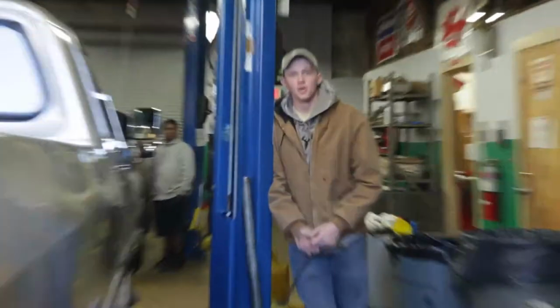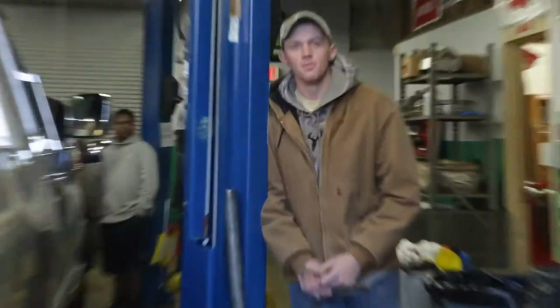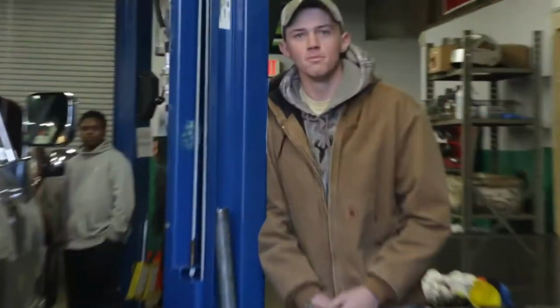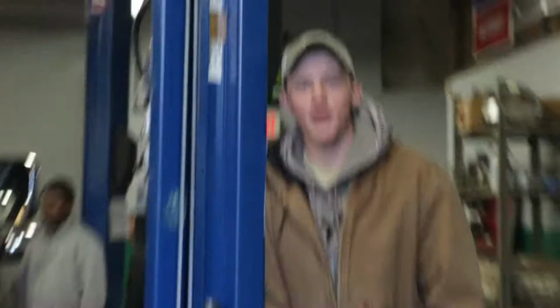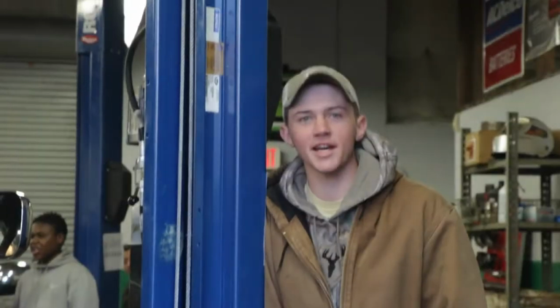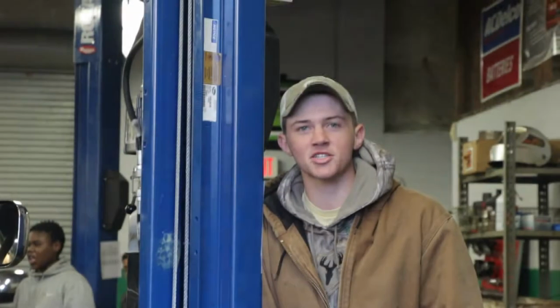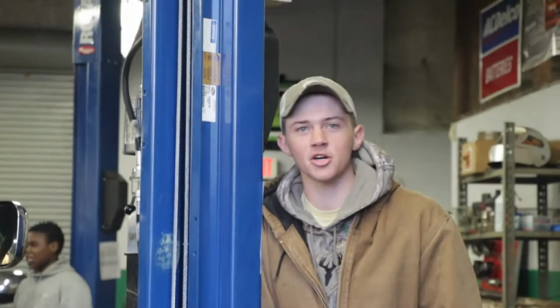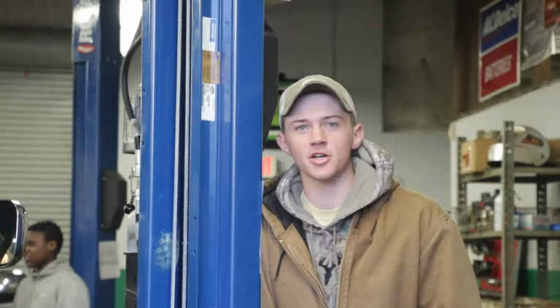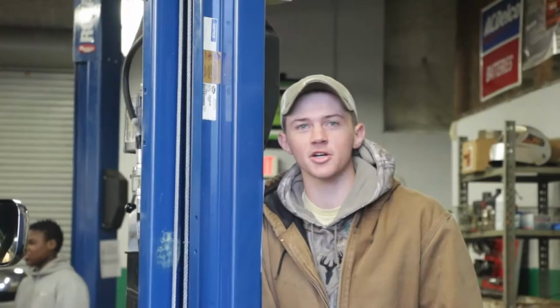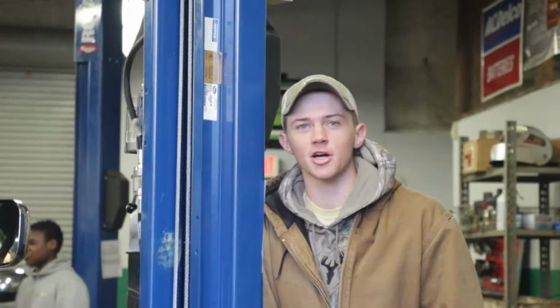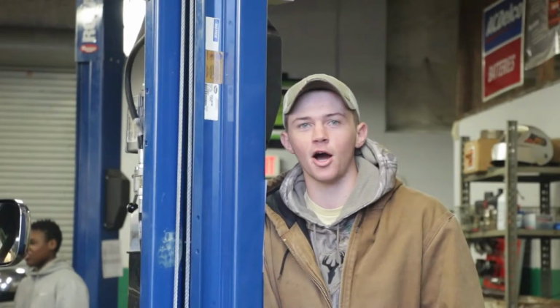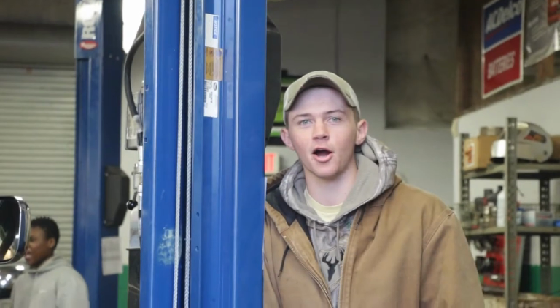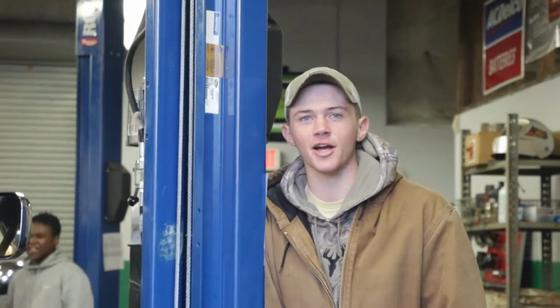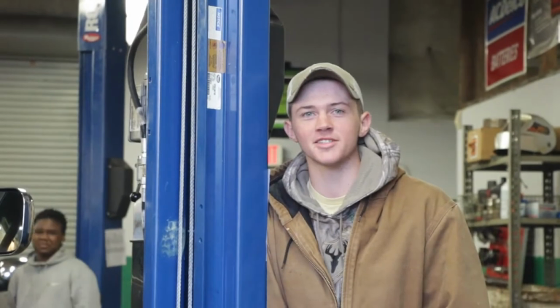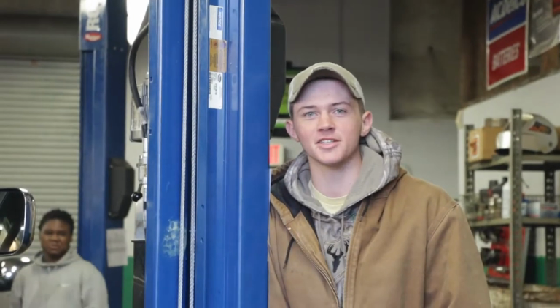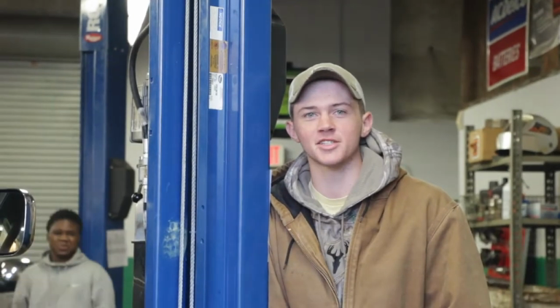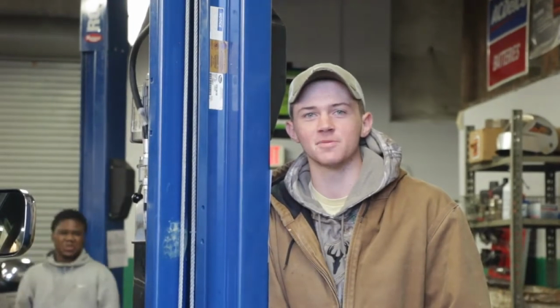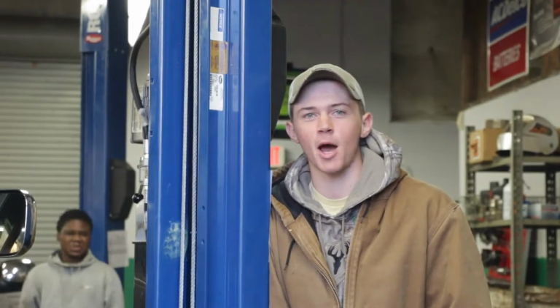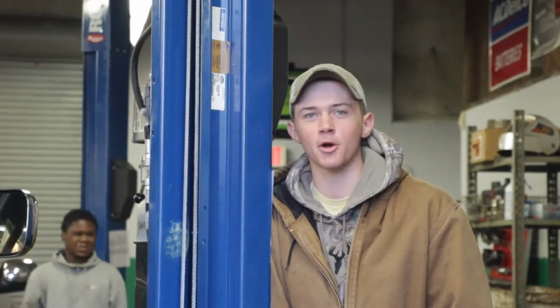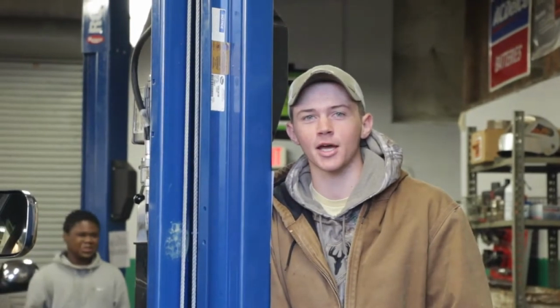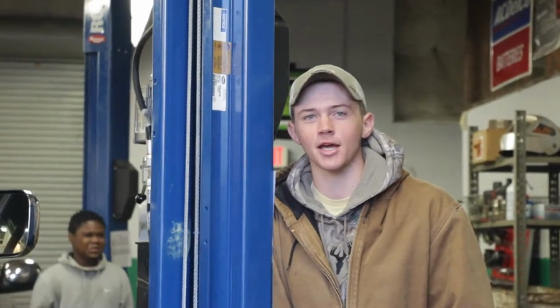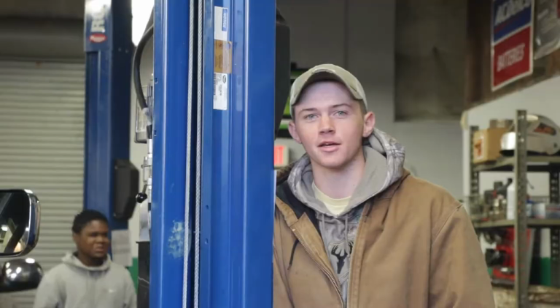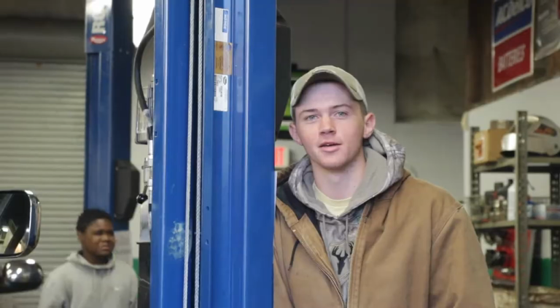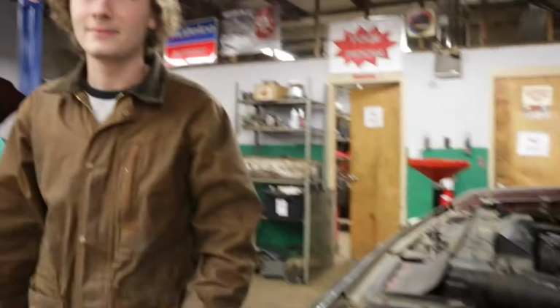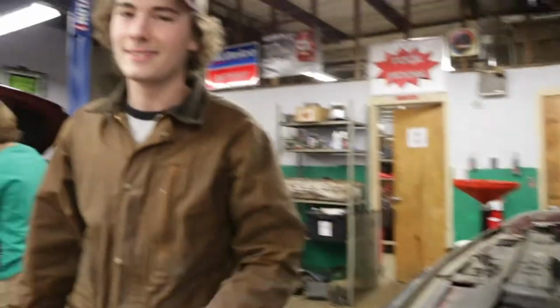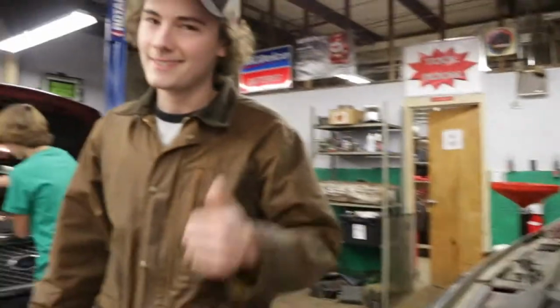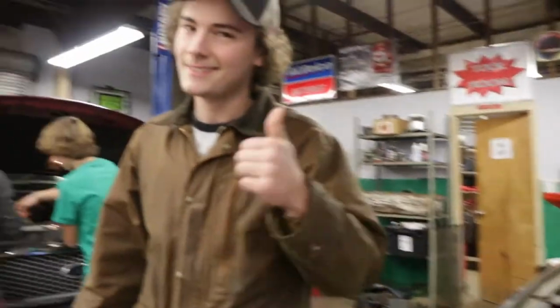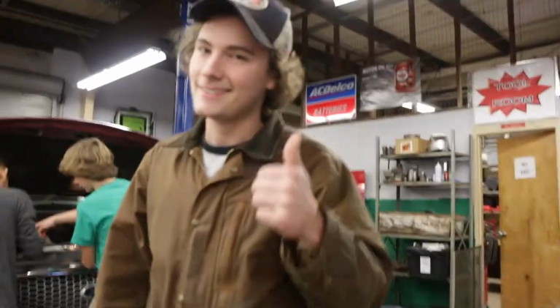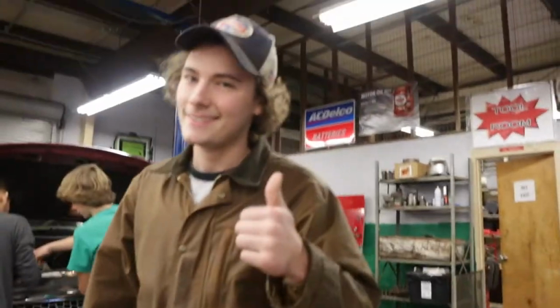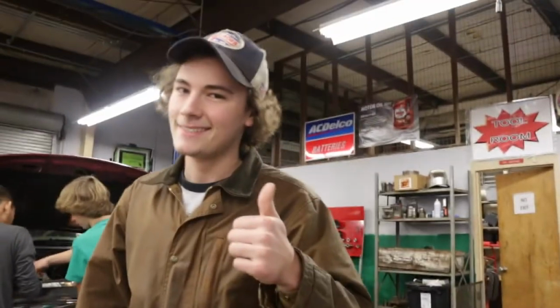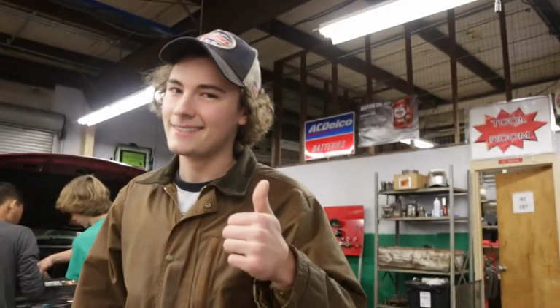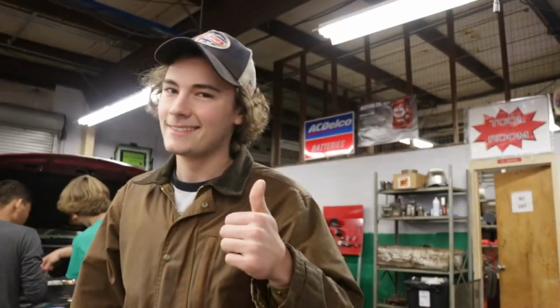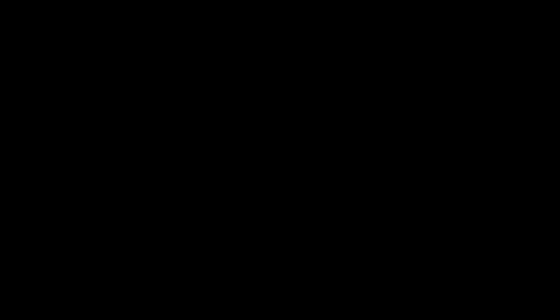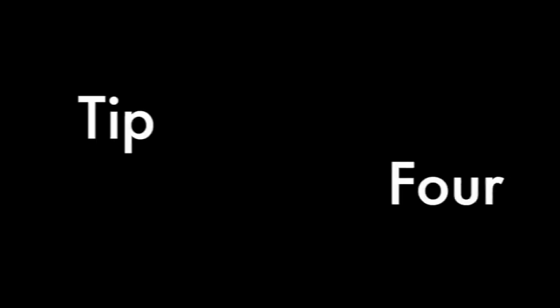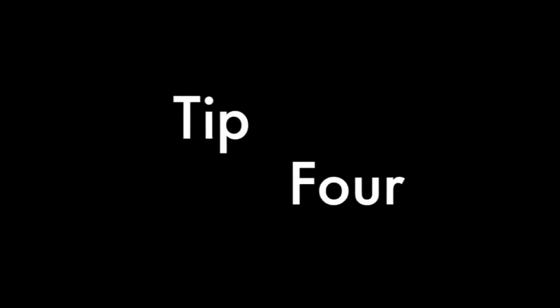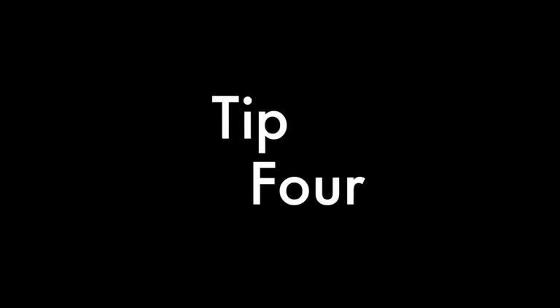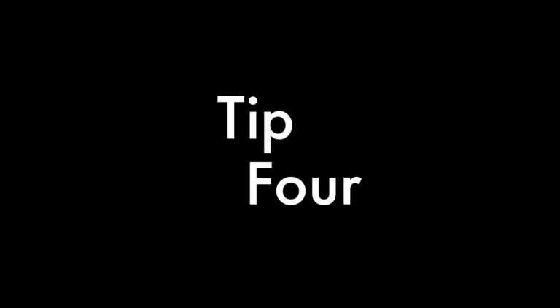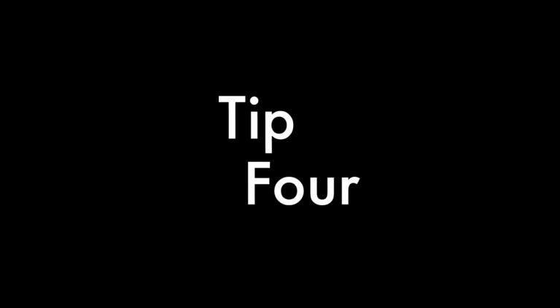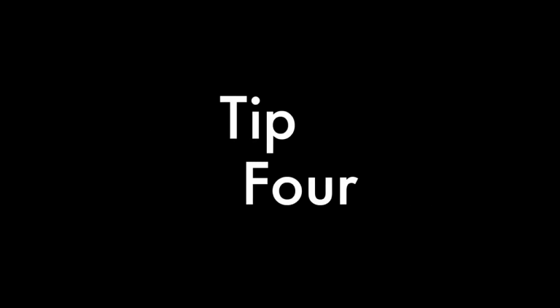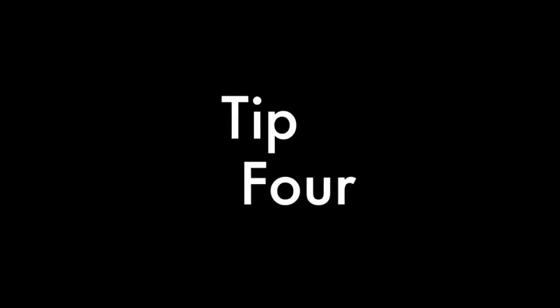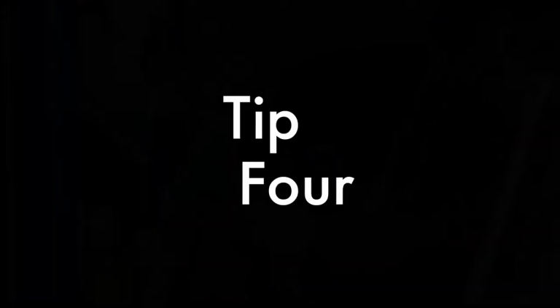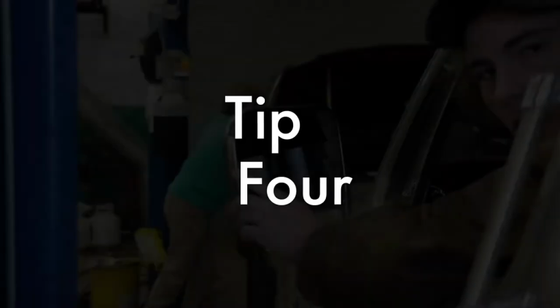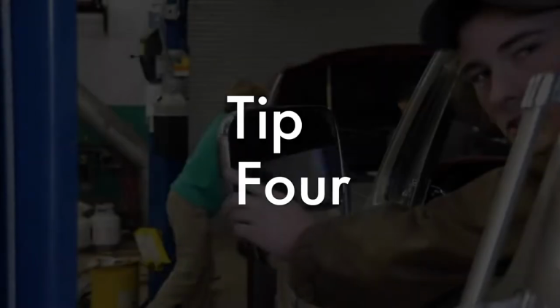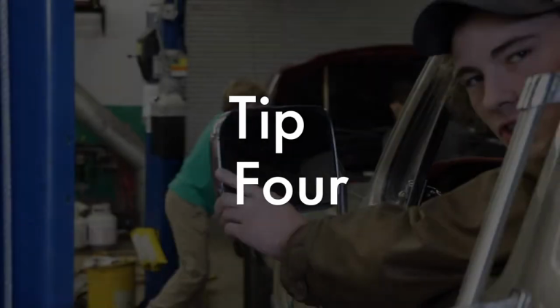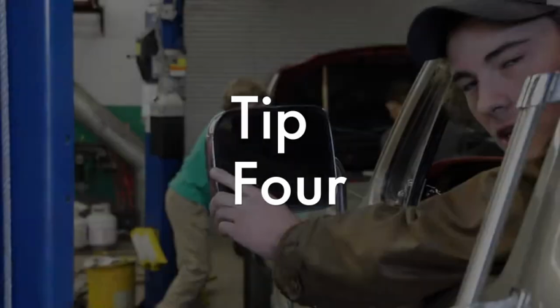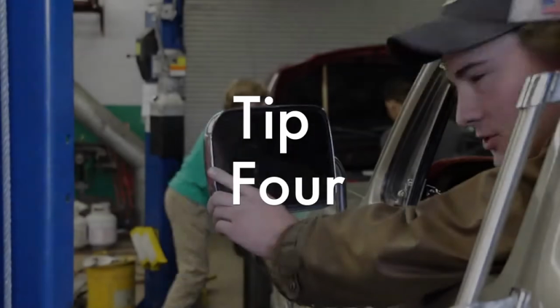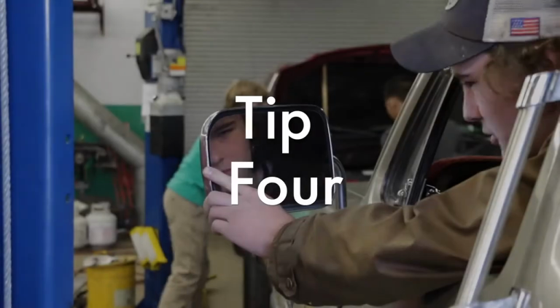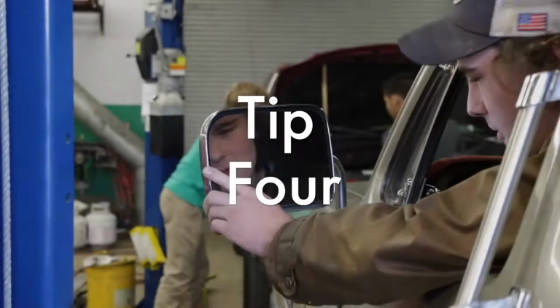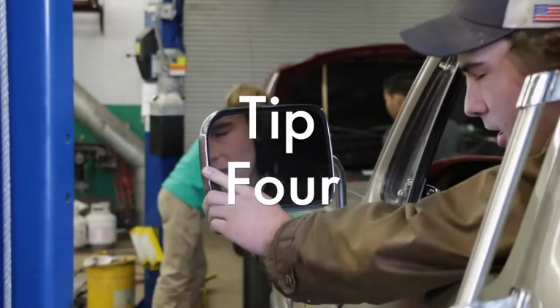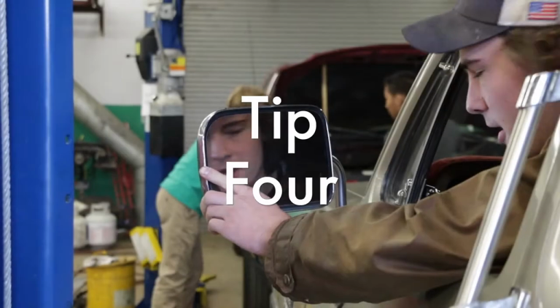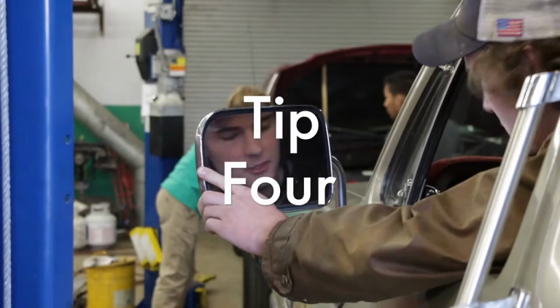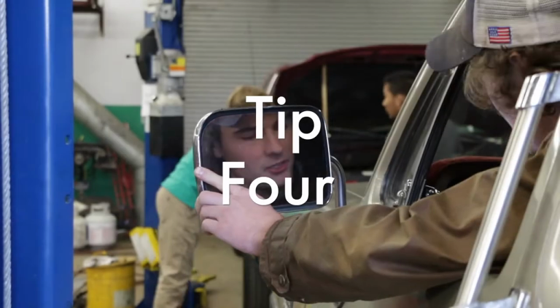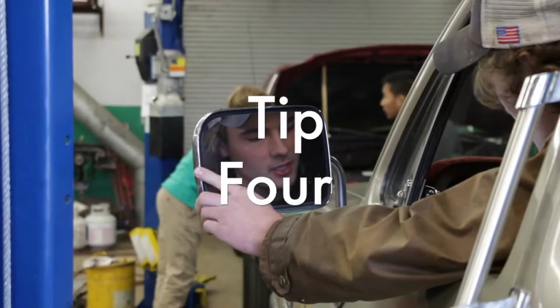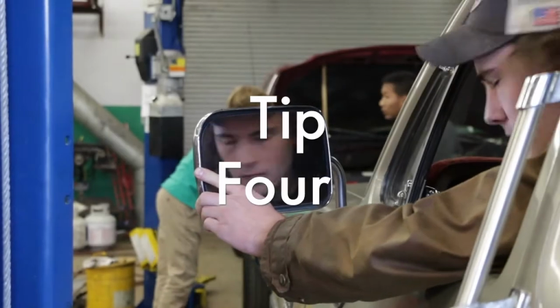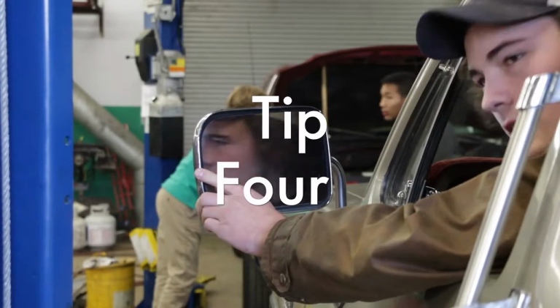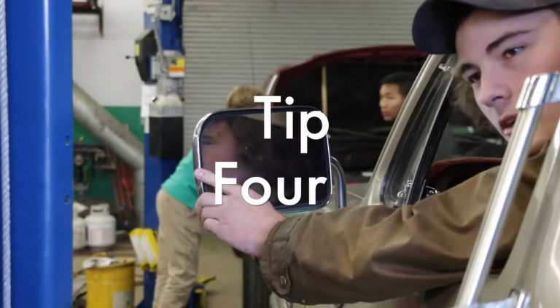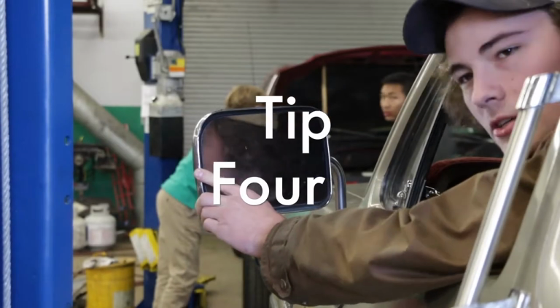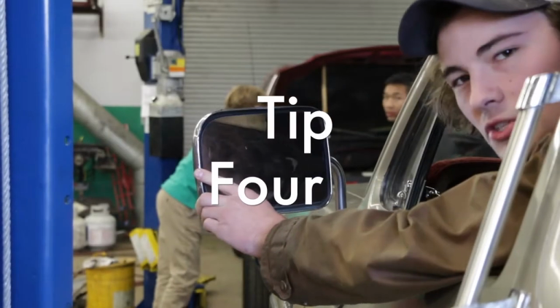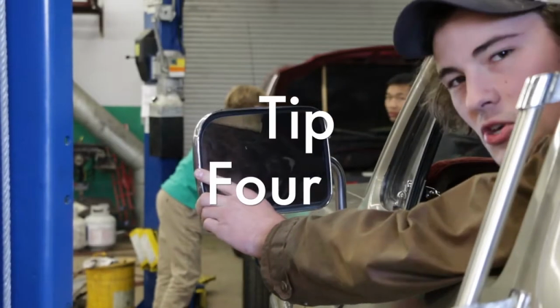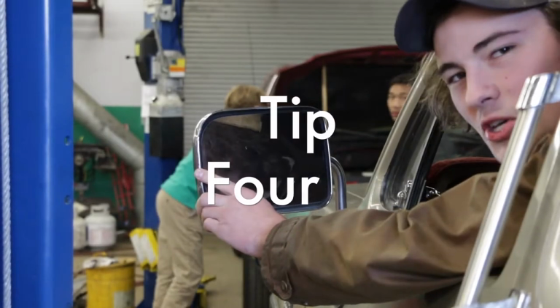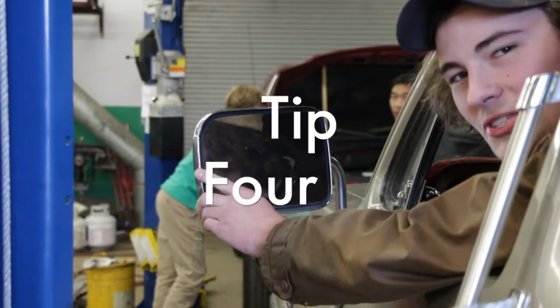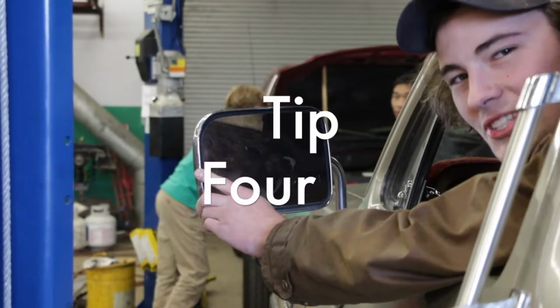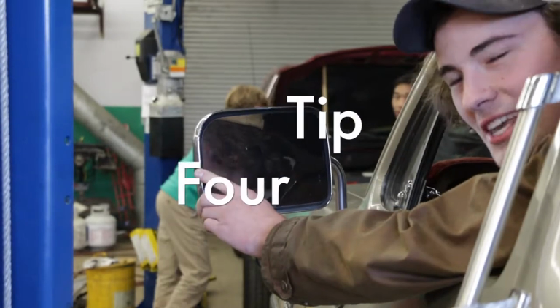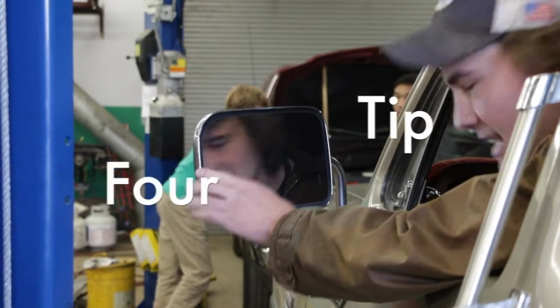Make sure your car isn't smoking. Adjust your mirrors so you can see.